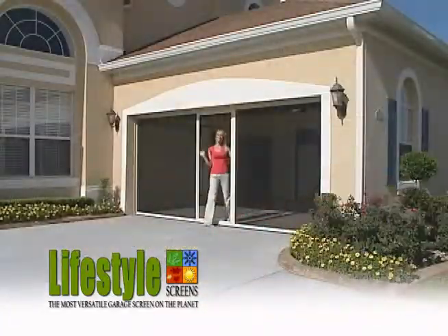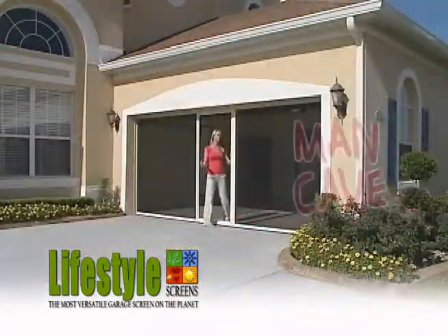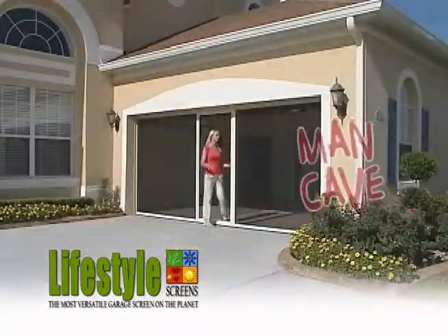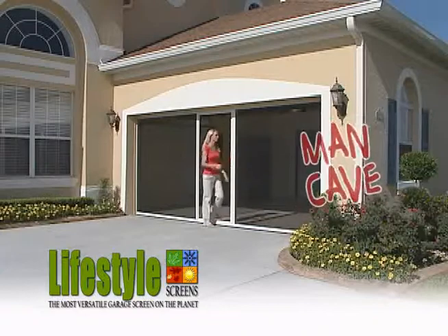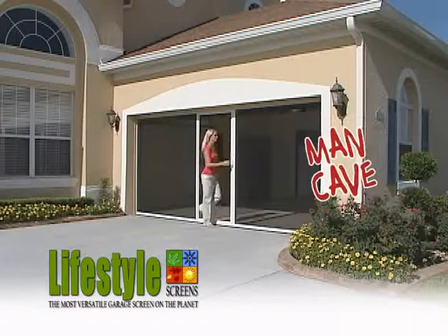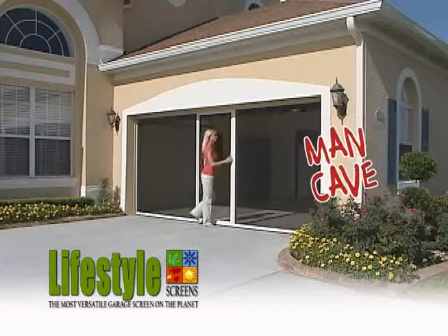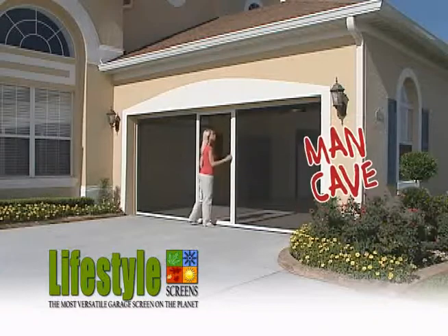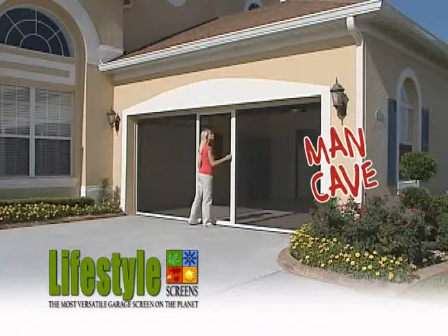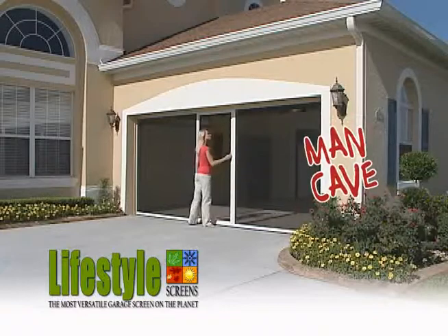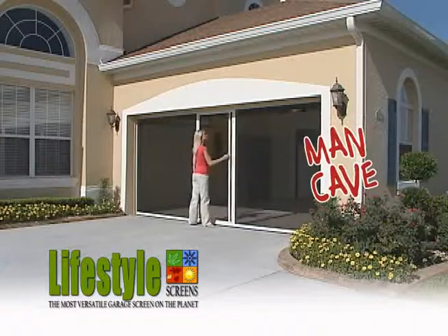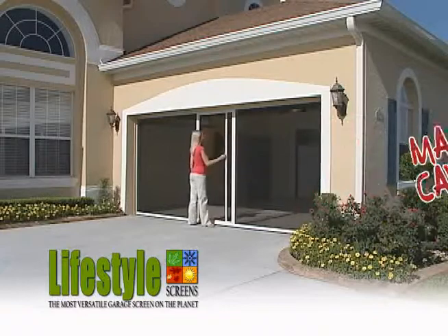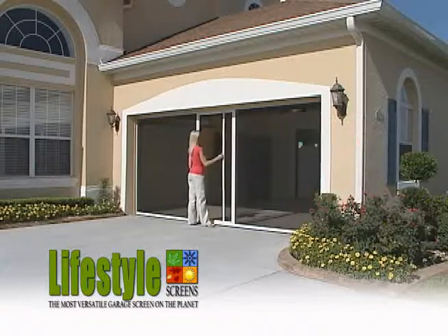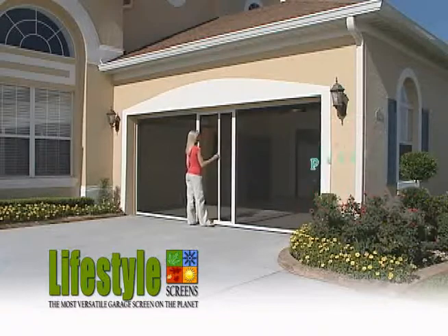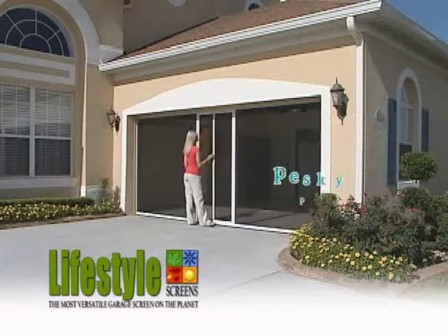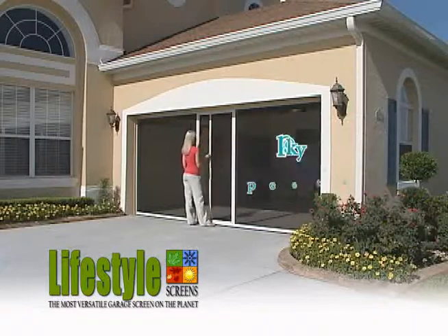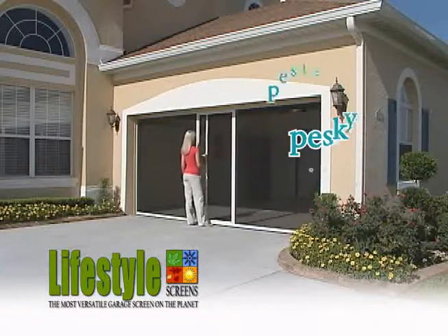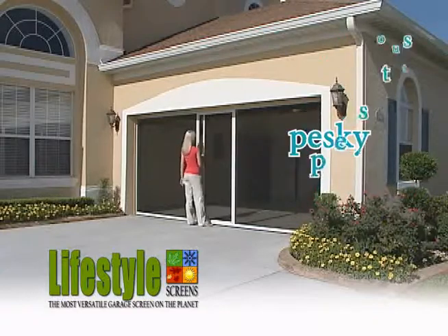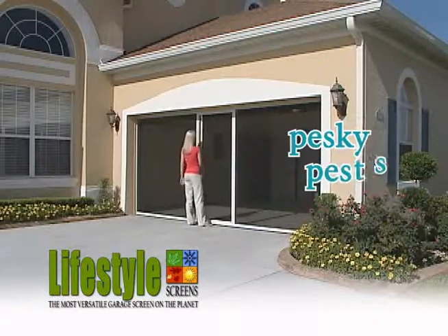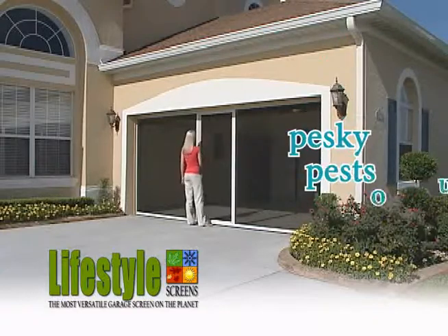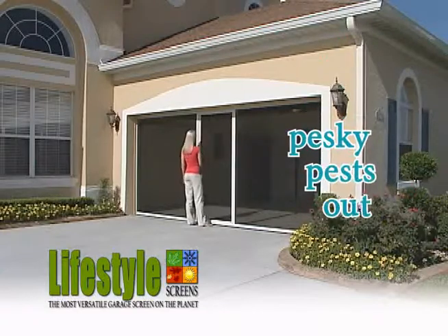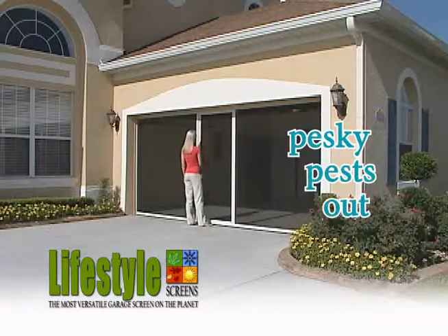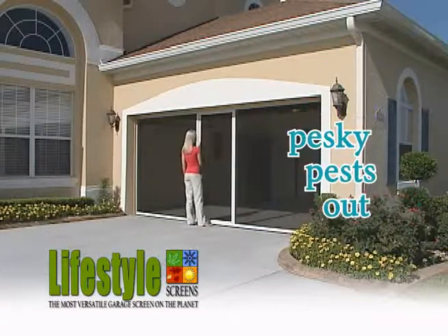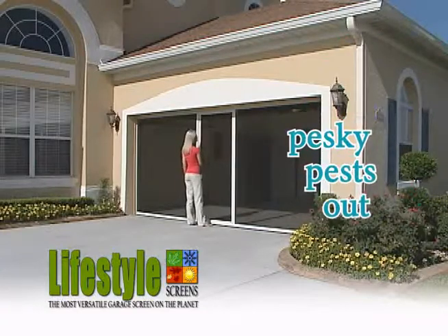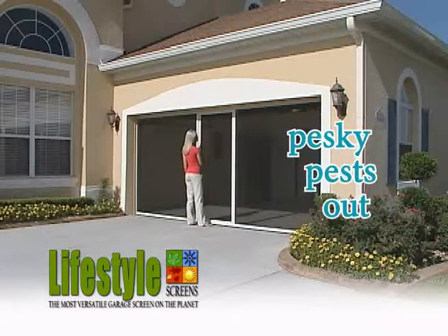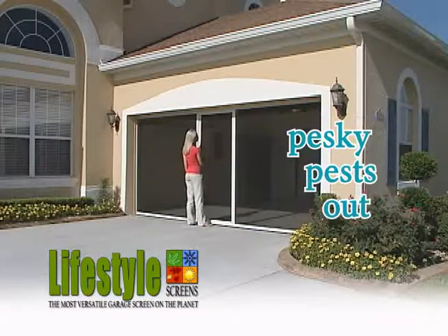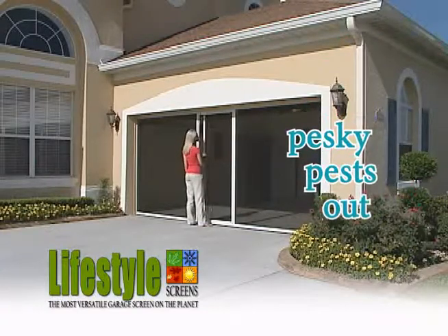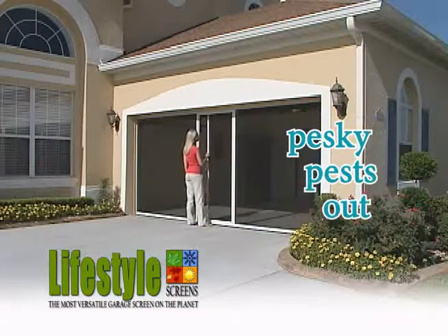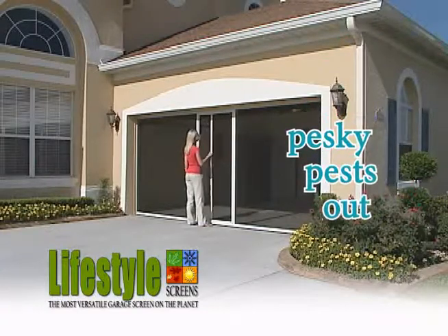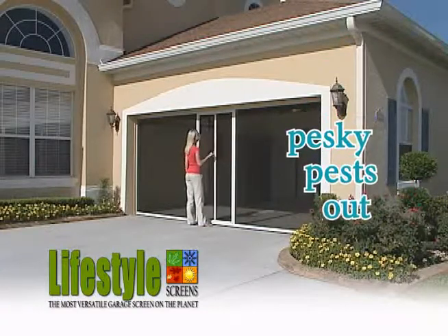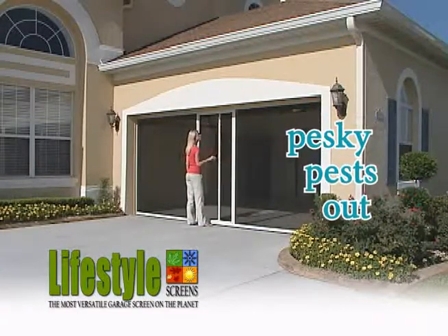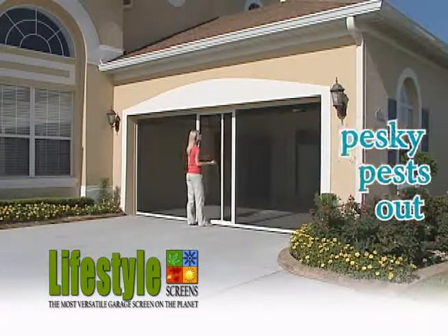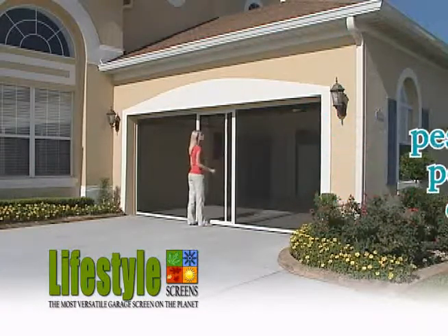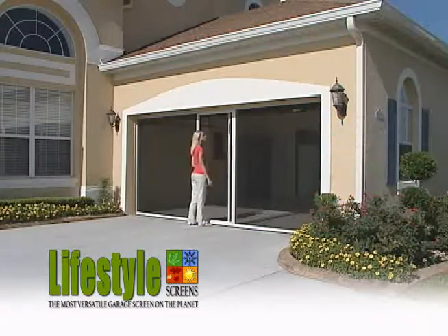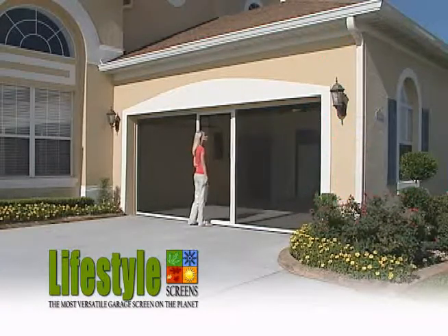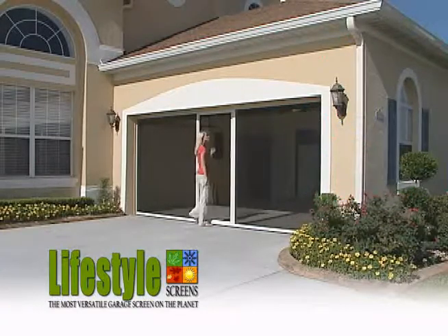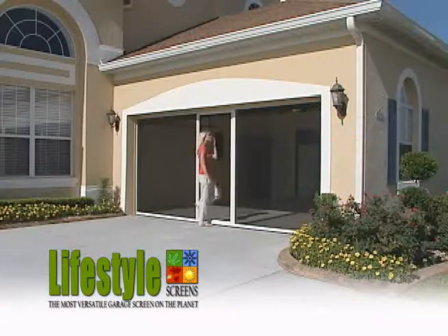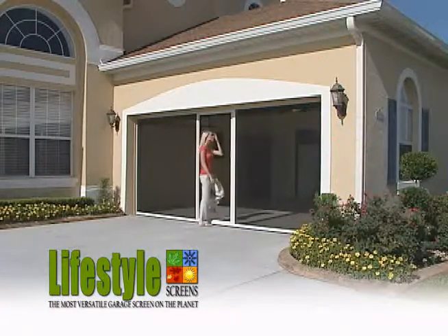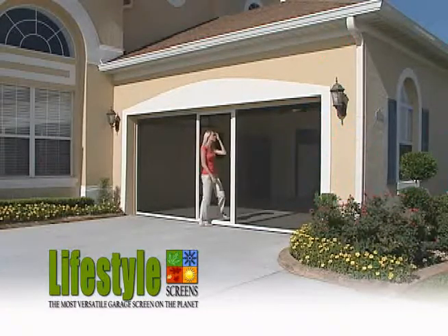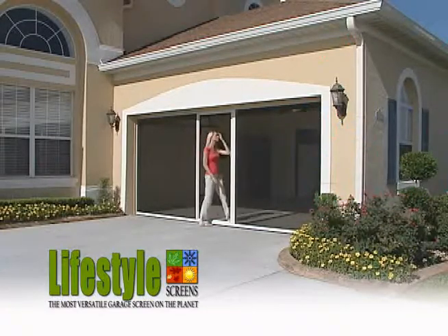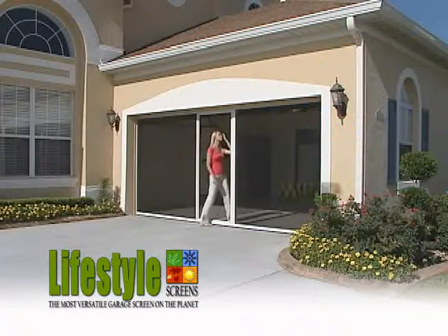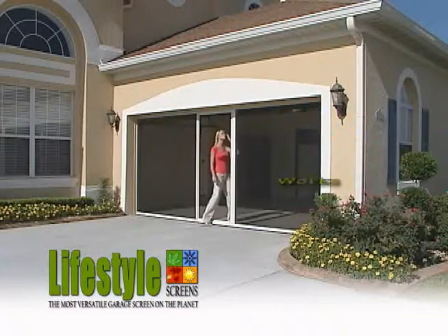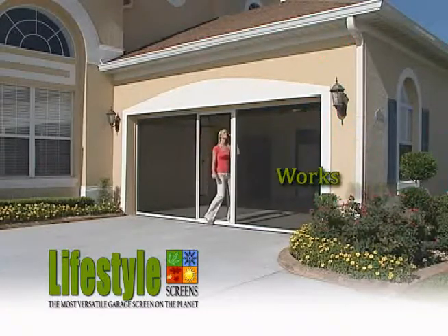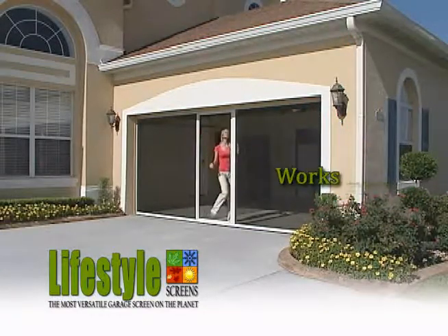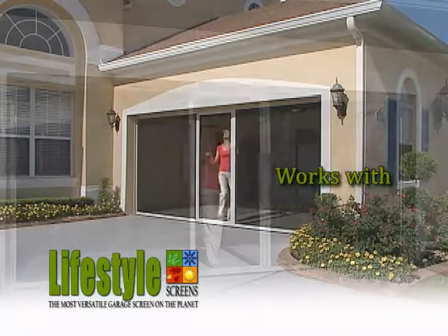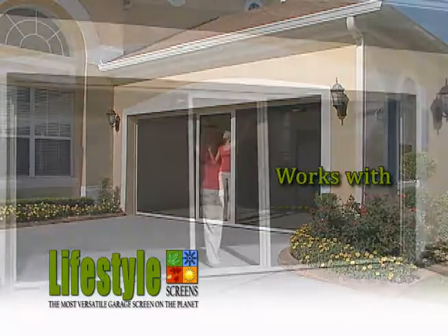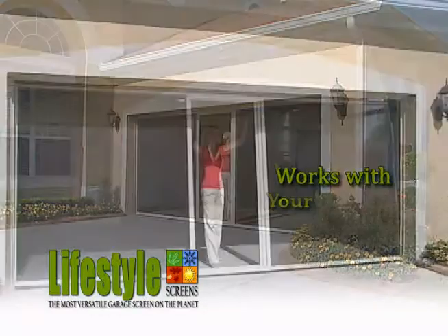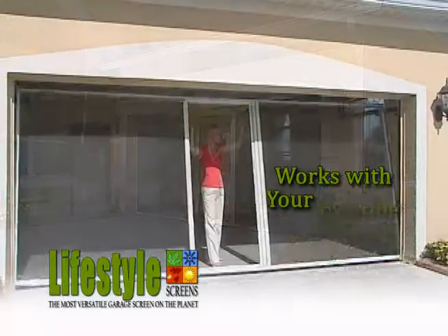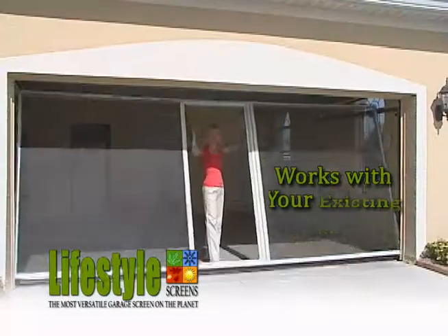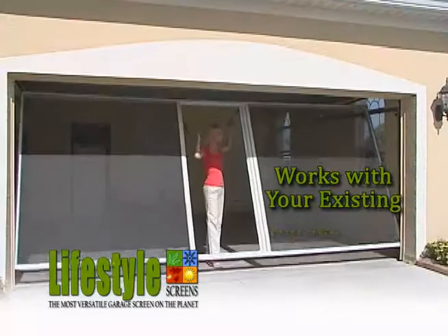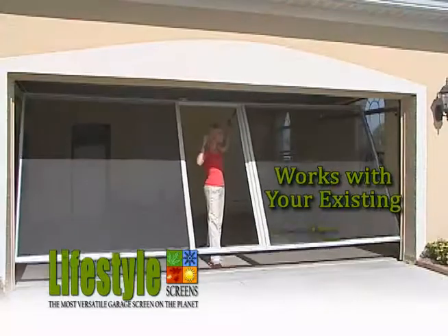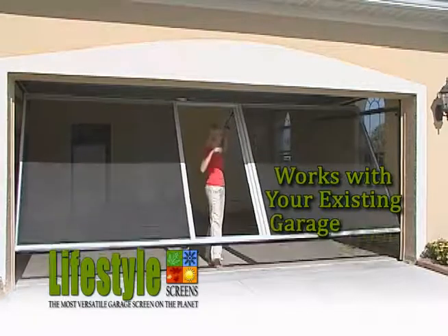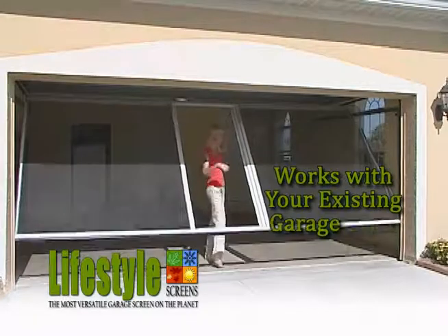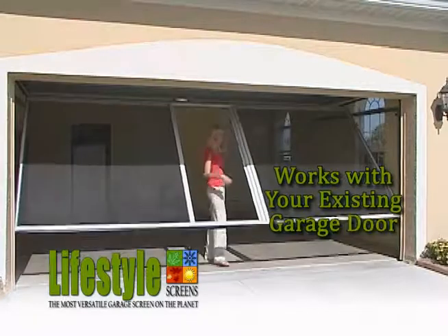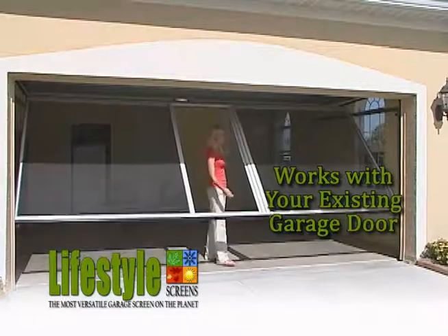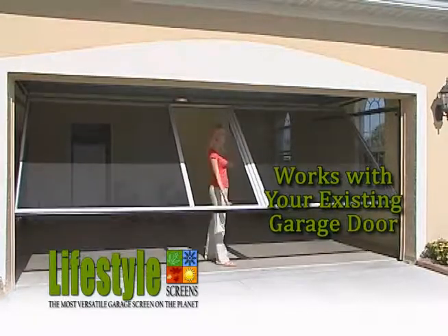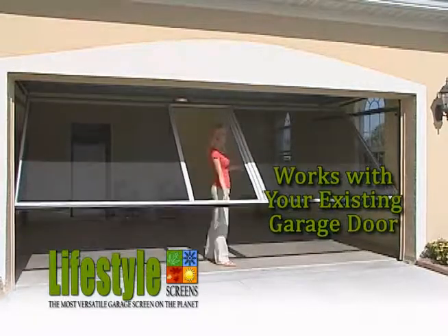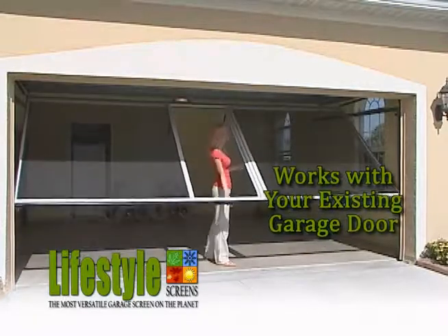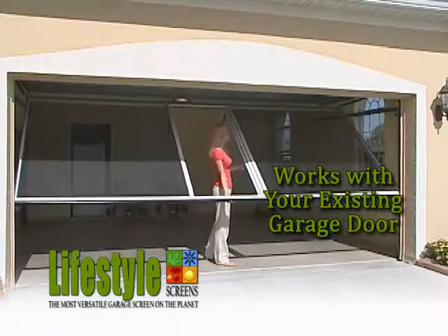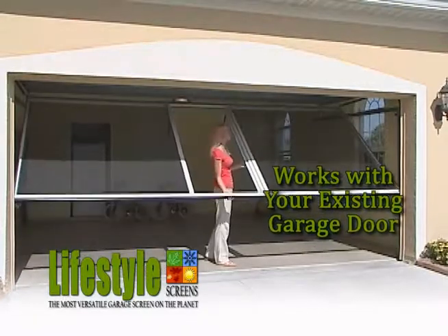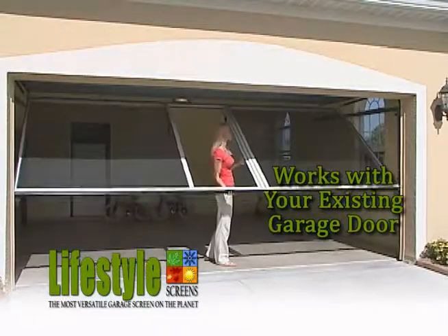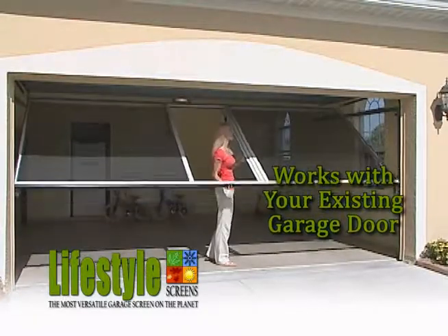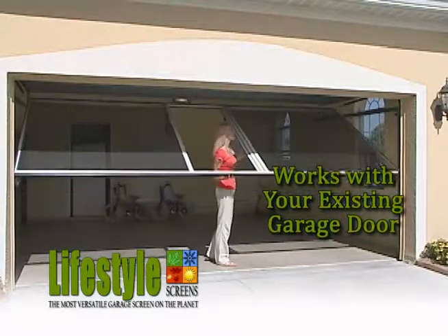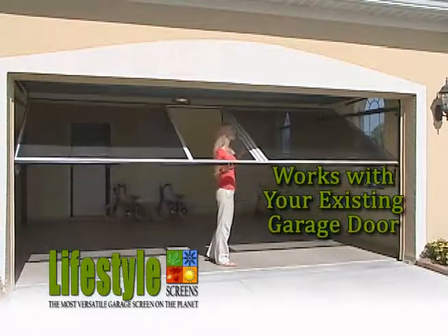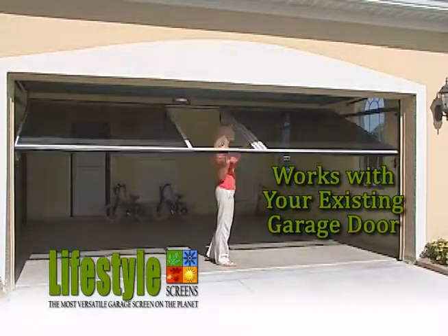Need a man cave? You got it. Pesky pests out, breeze in. Lifestyle screens are affordable, easy to use, and fit most garages.